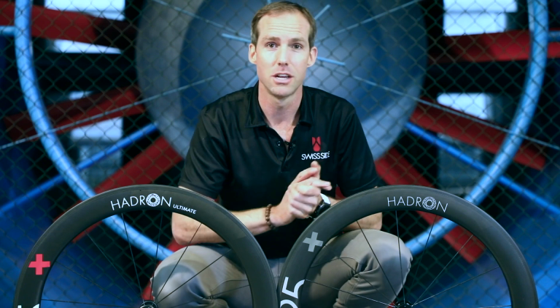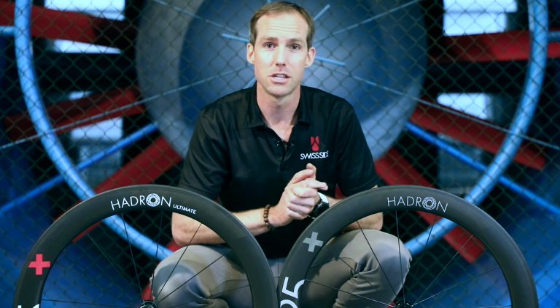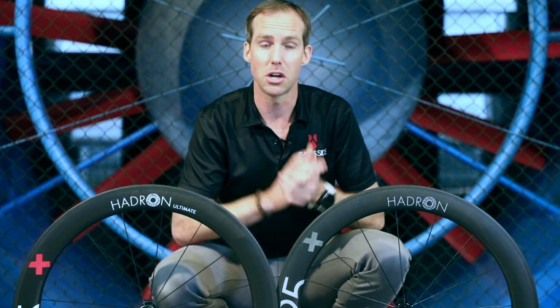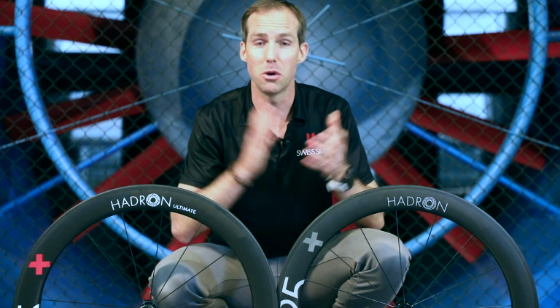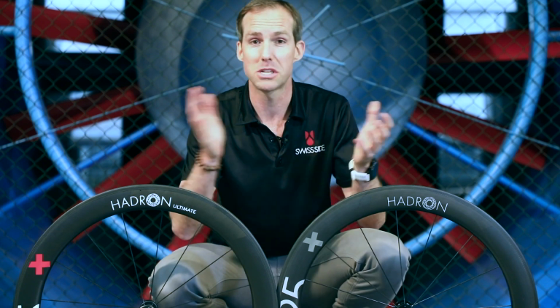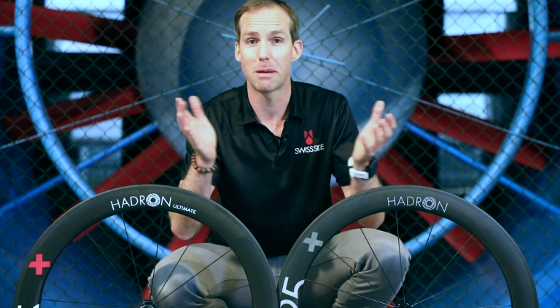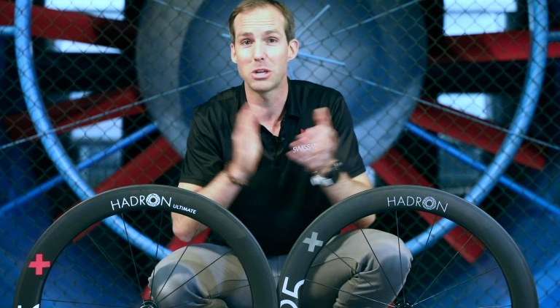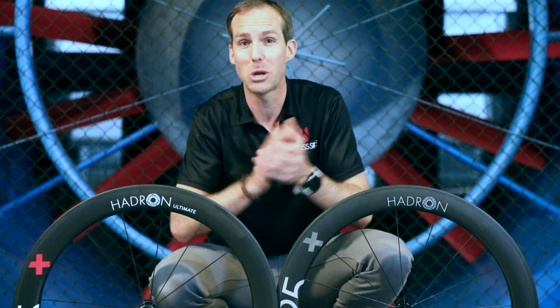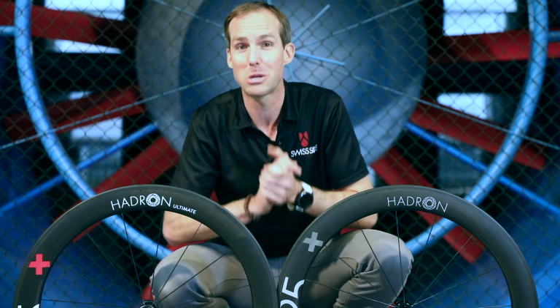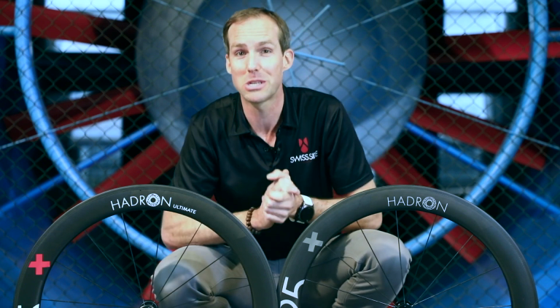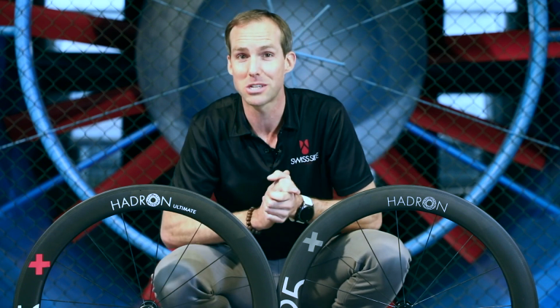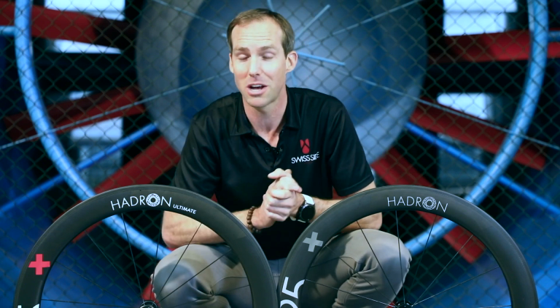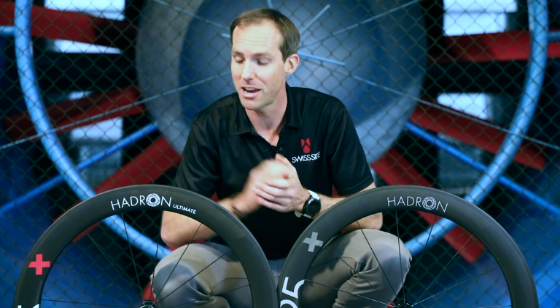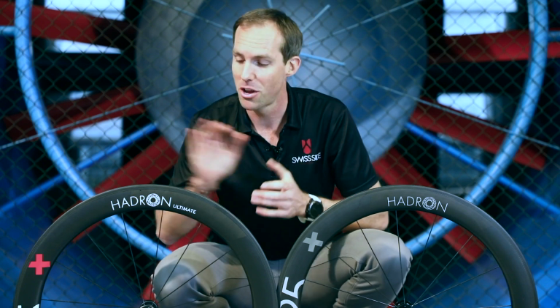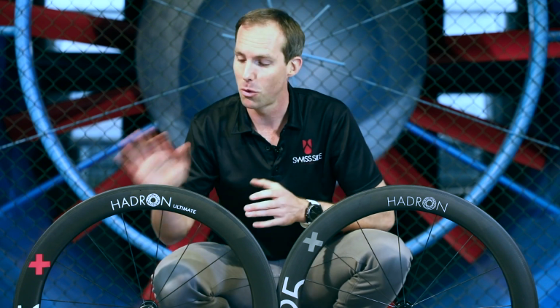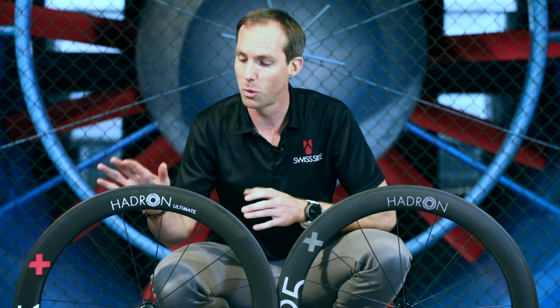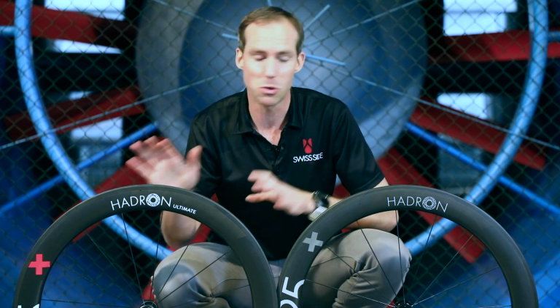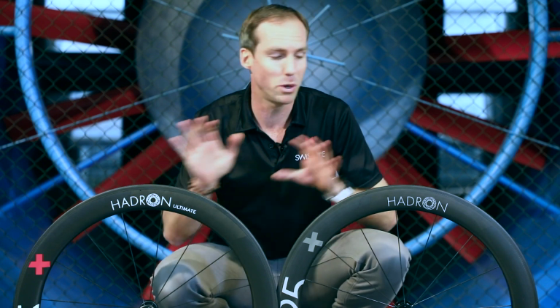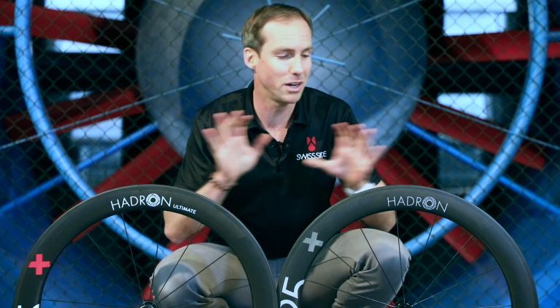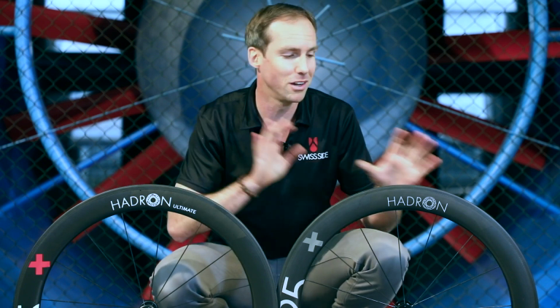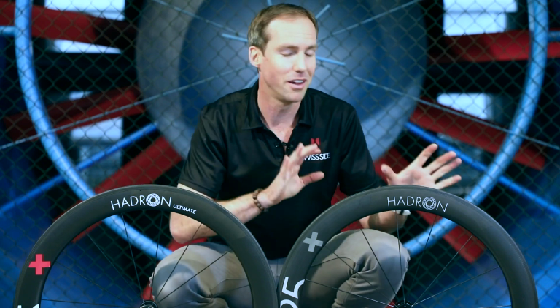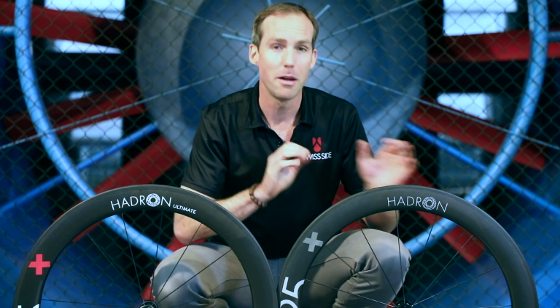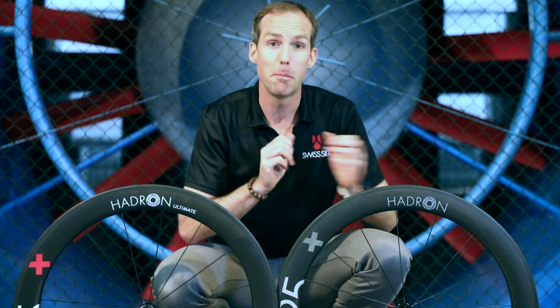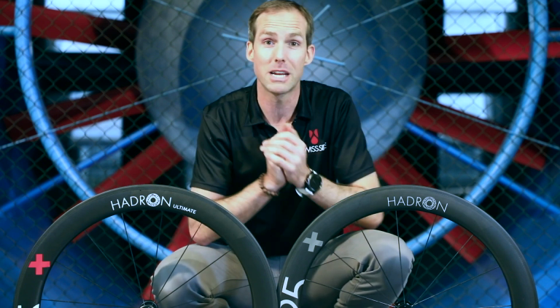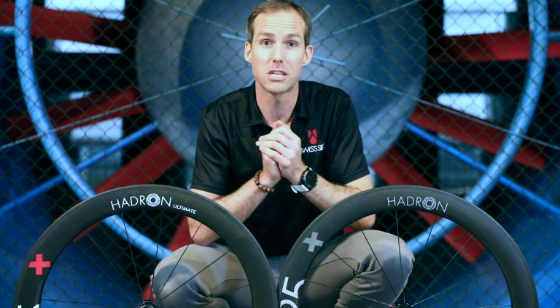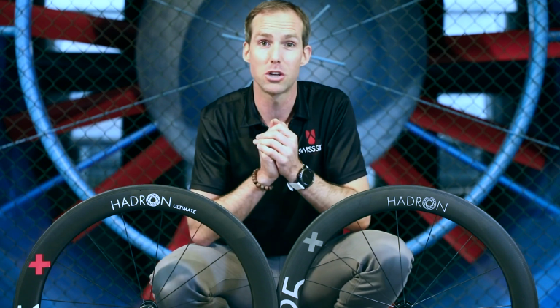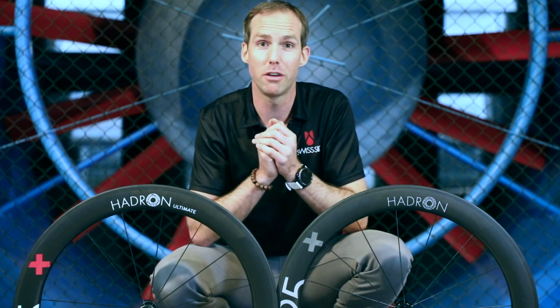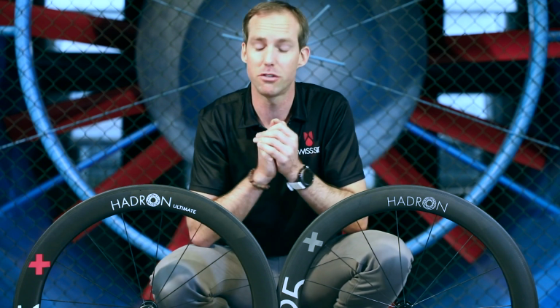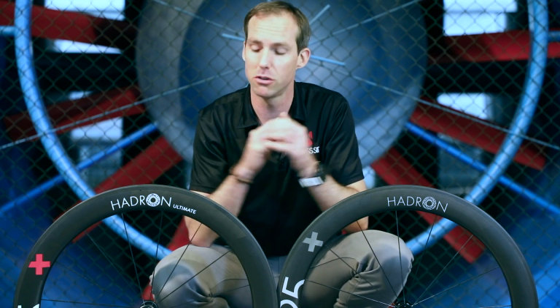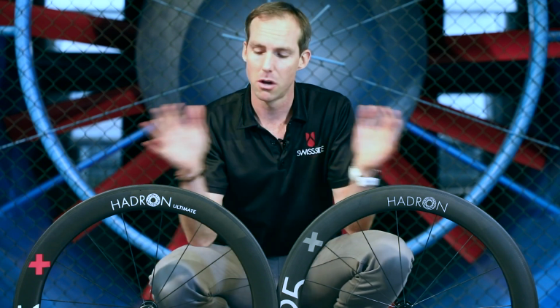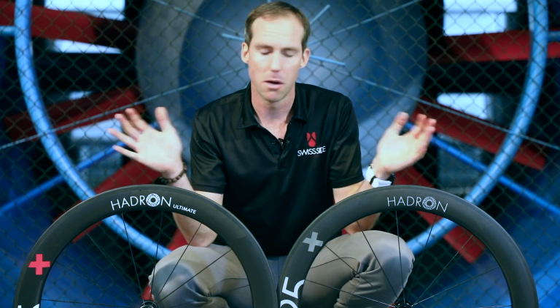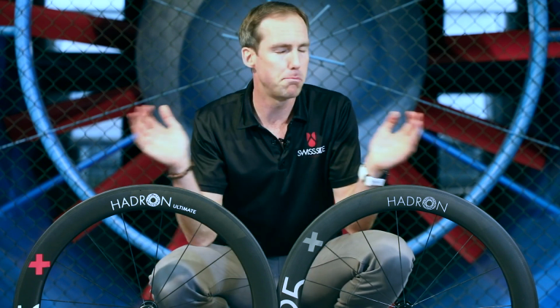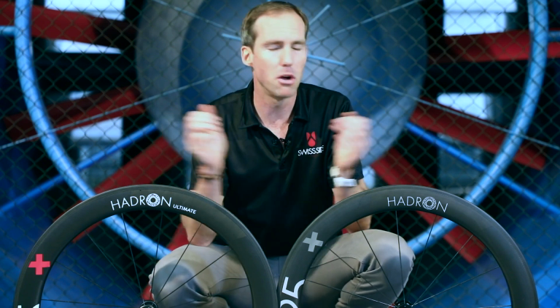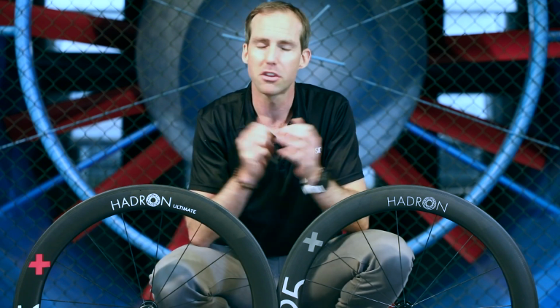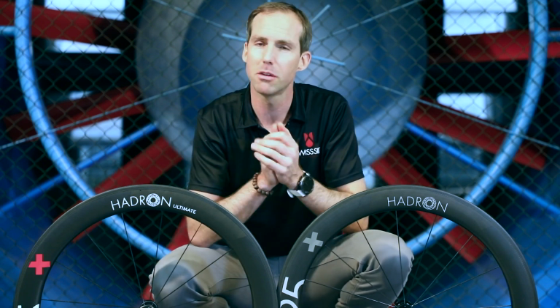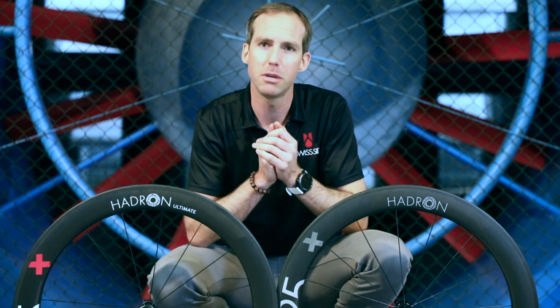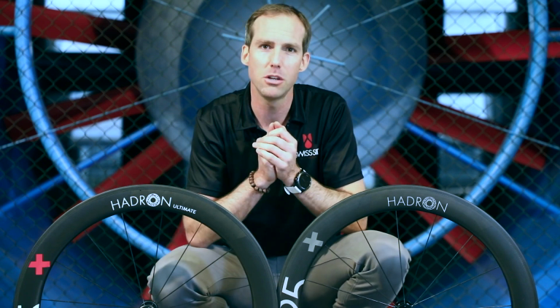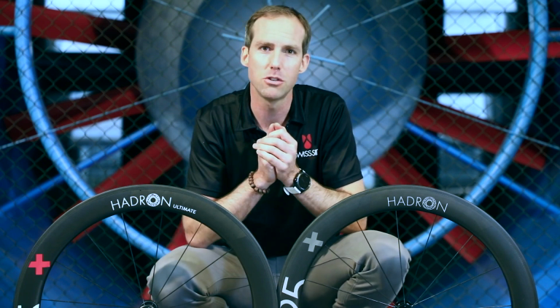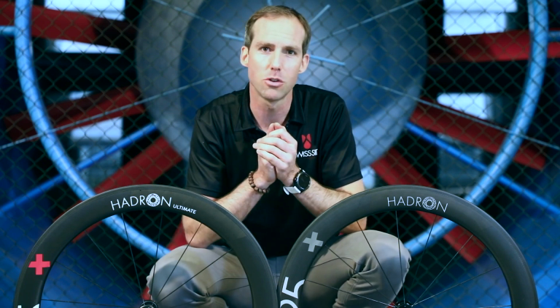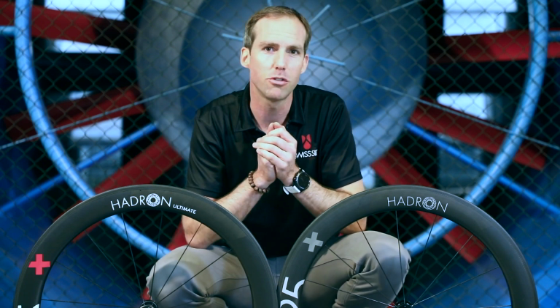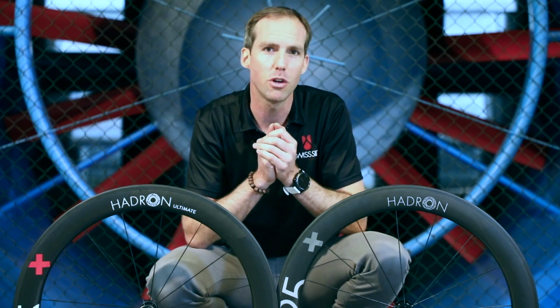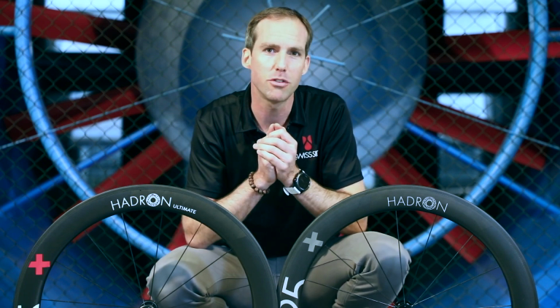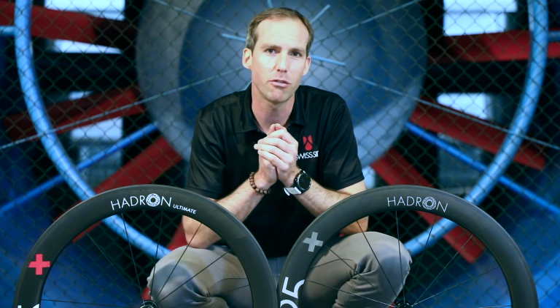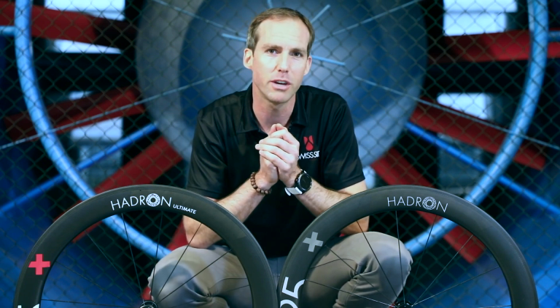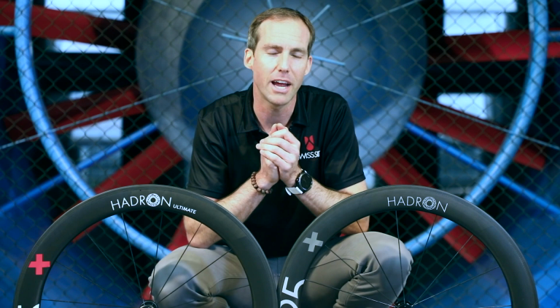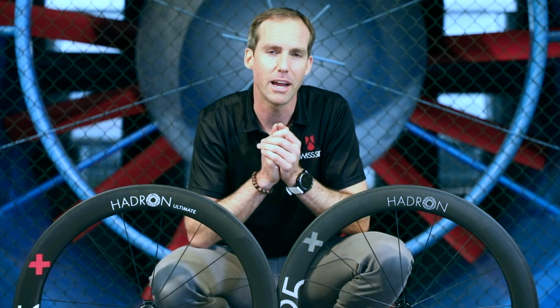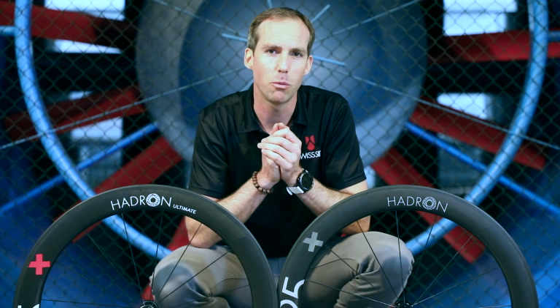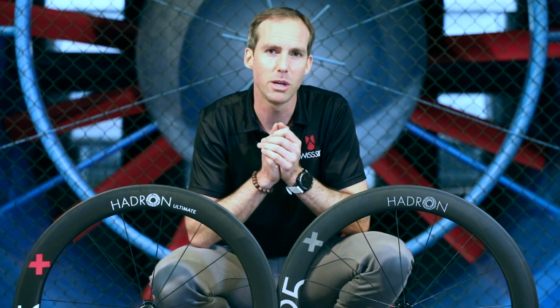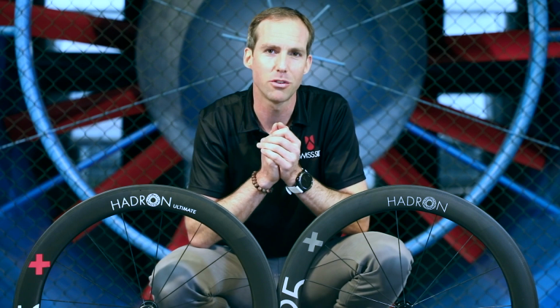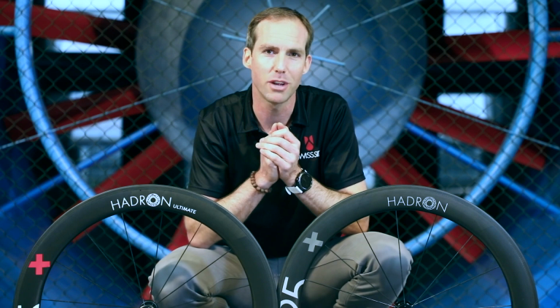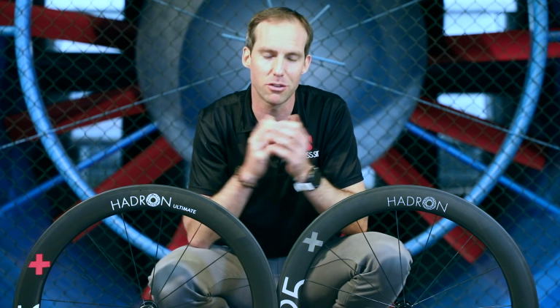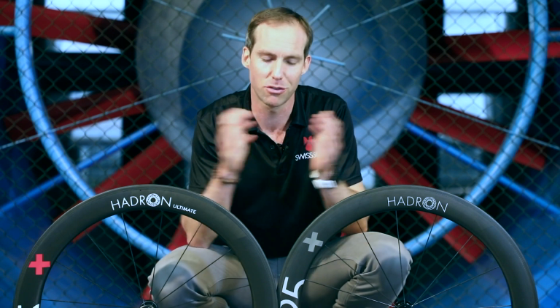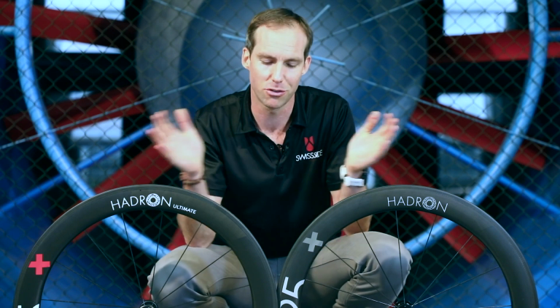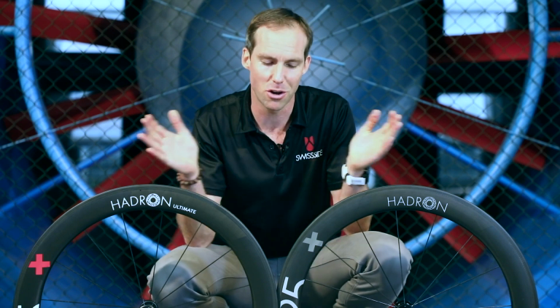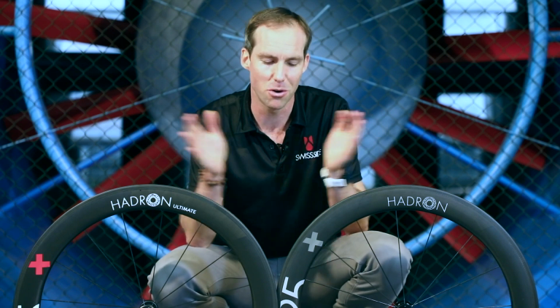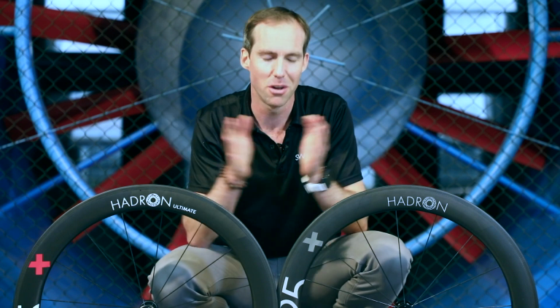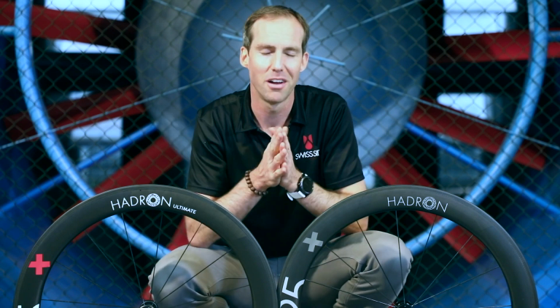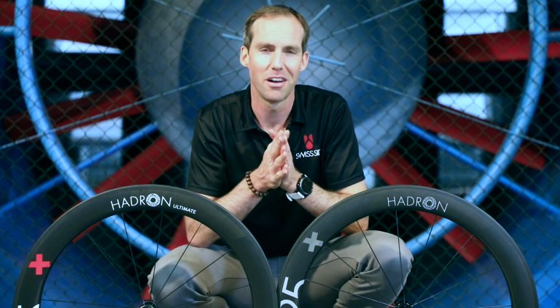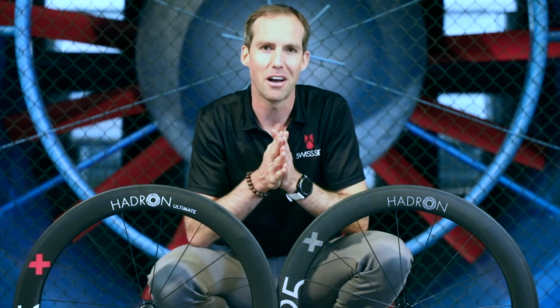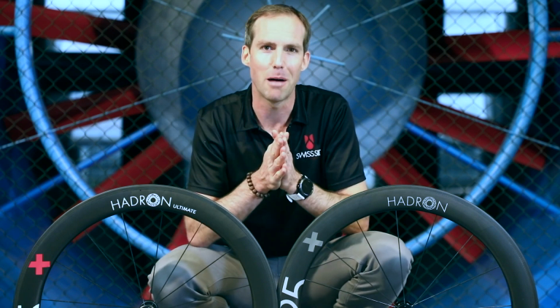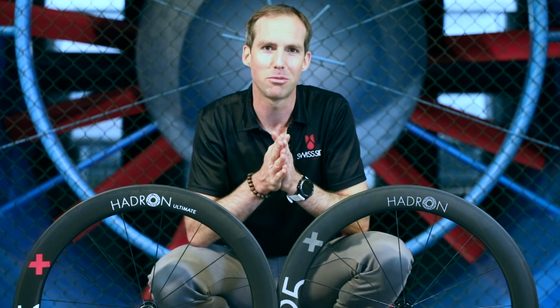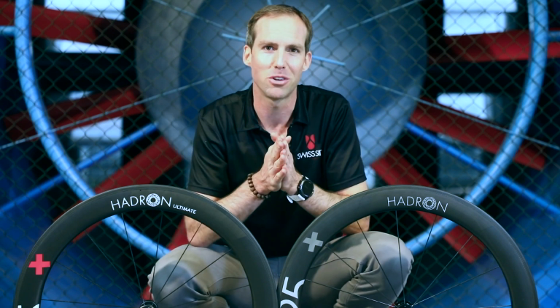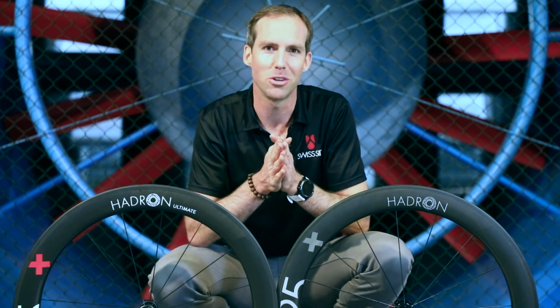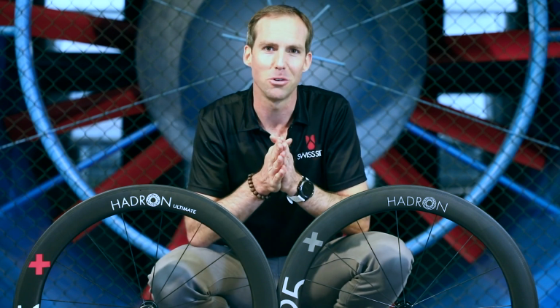So it's up to you to decide which wheel better serves you. Both can be used as everyday wheelsets, so the choice is yours.